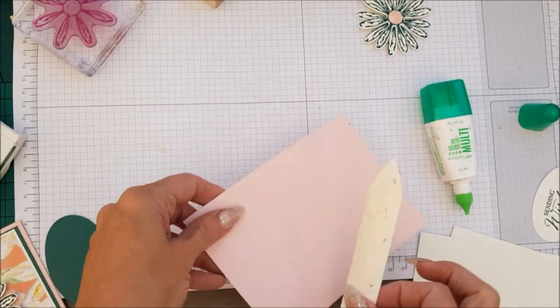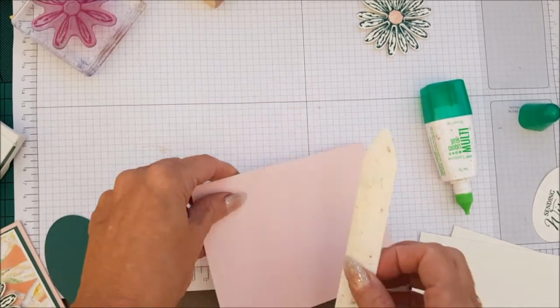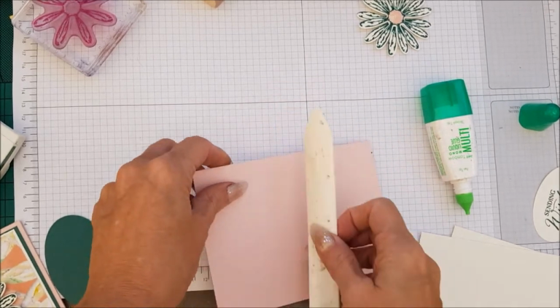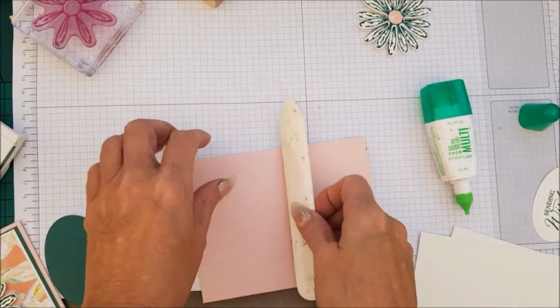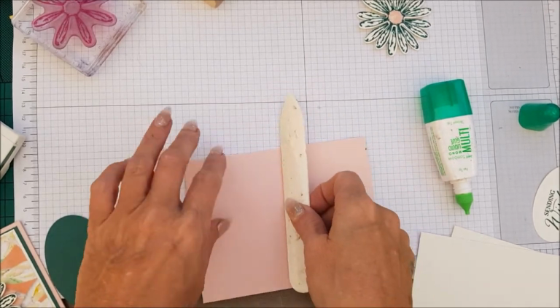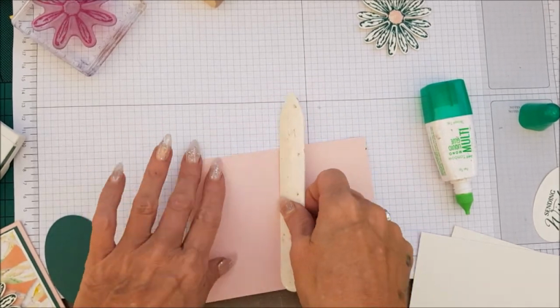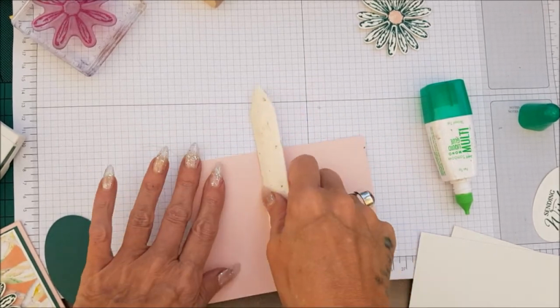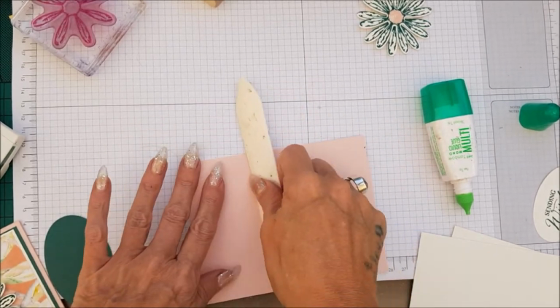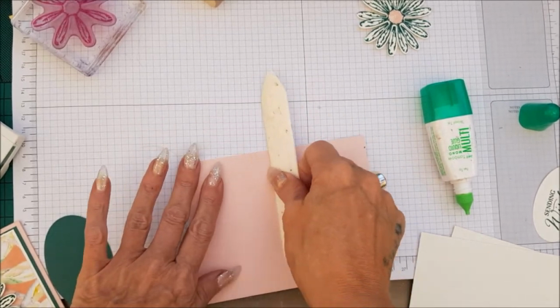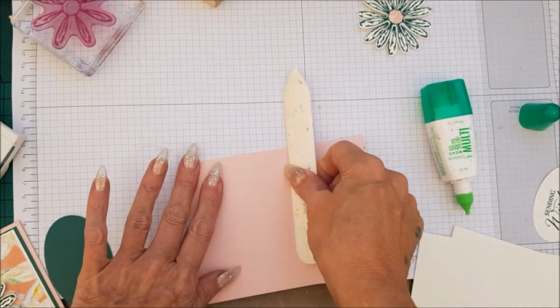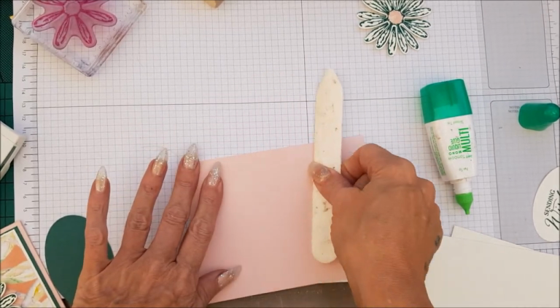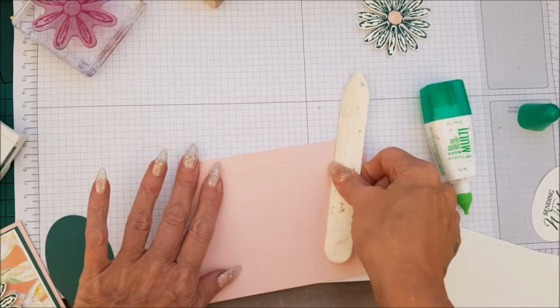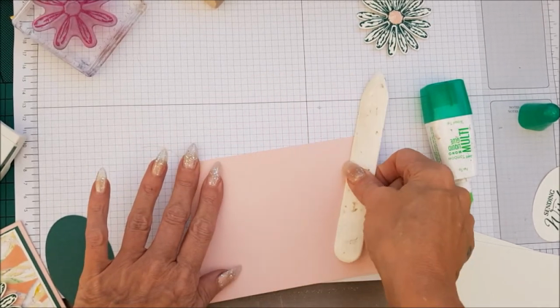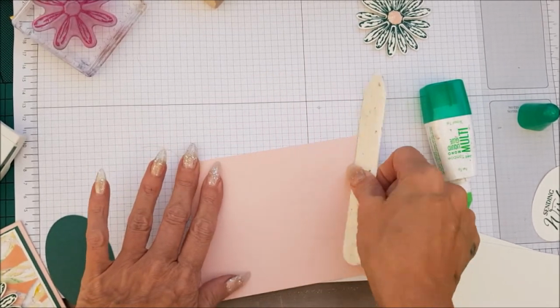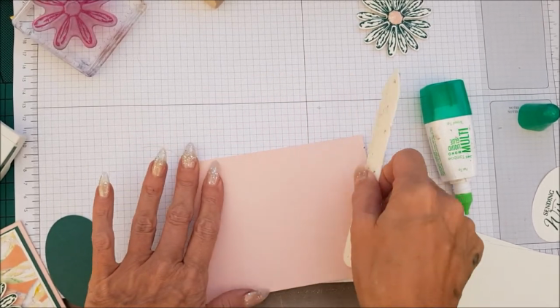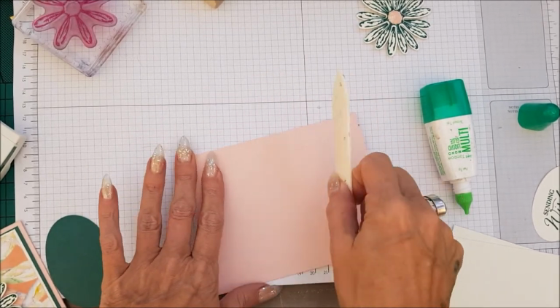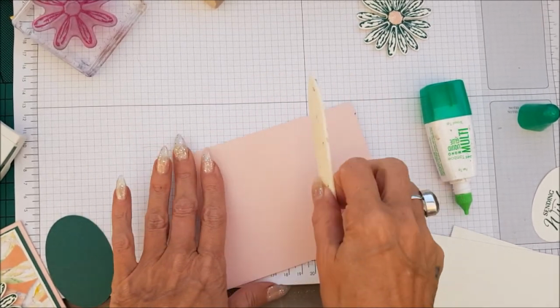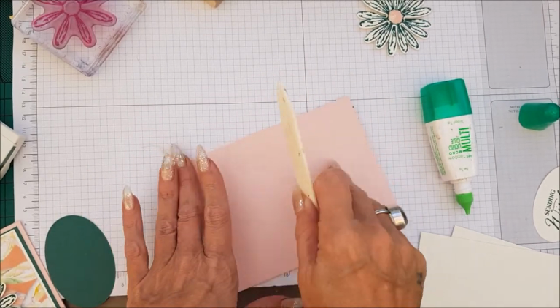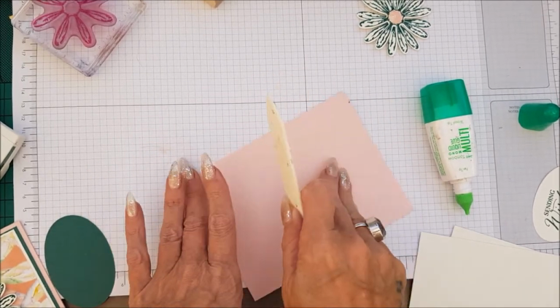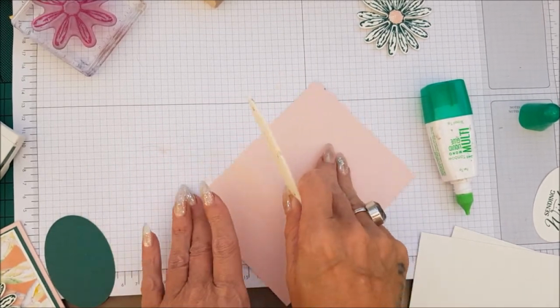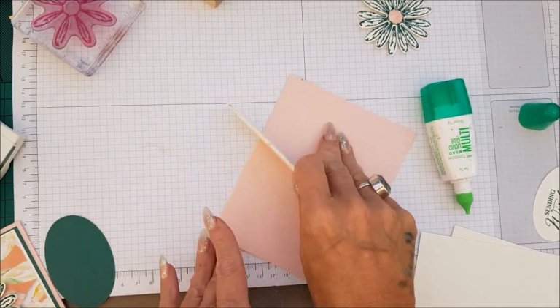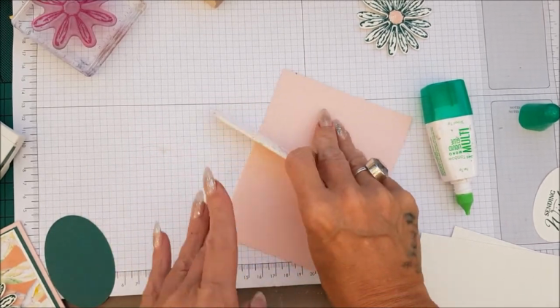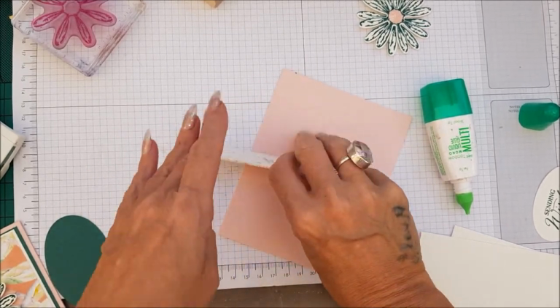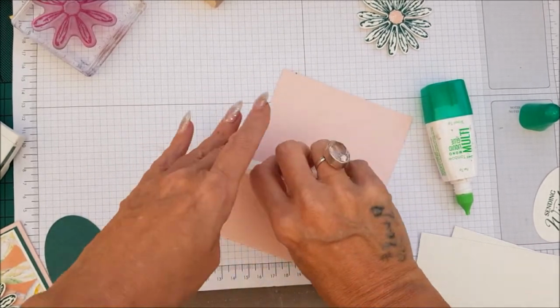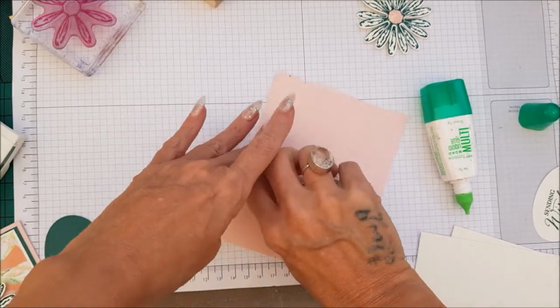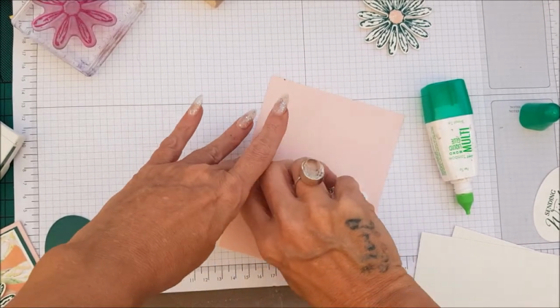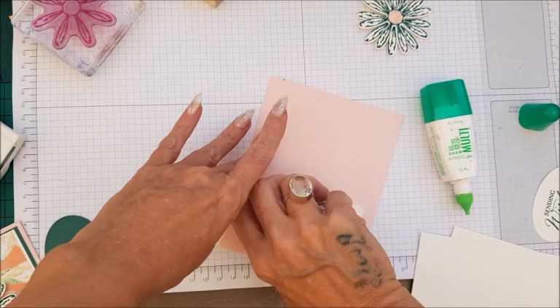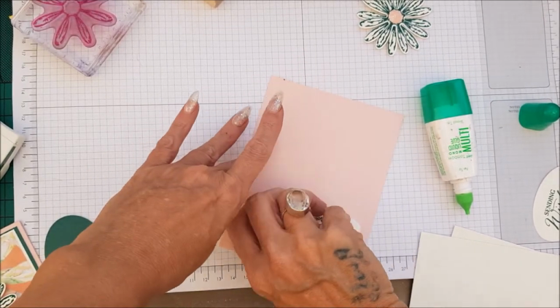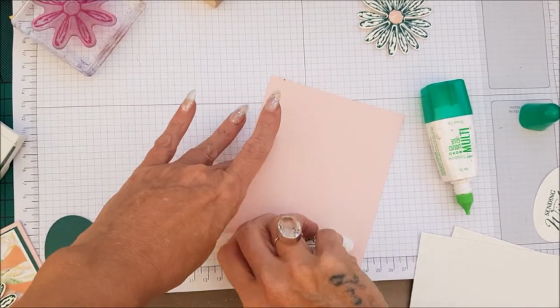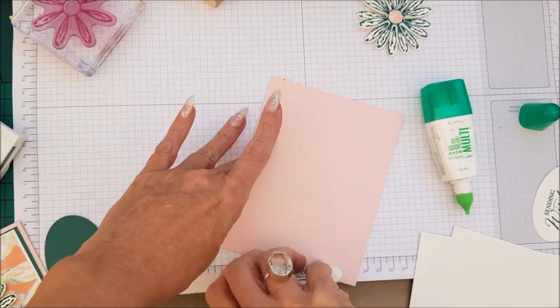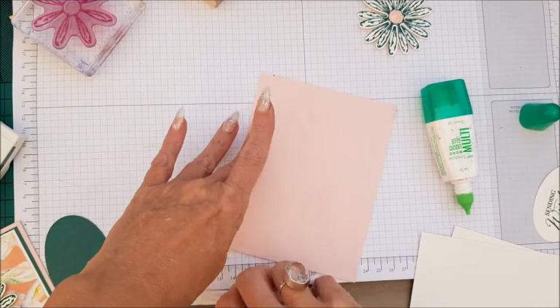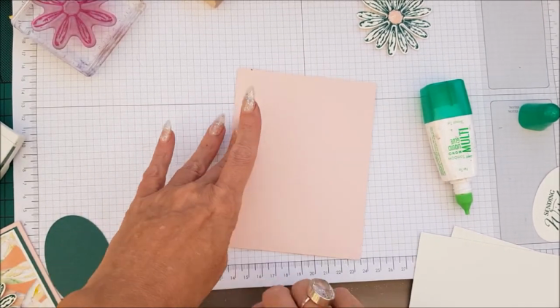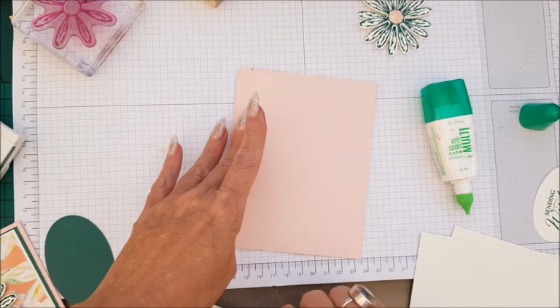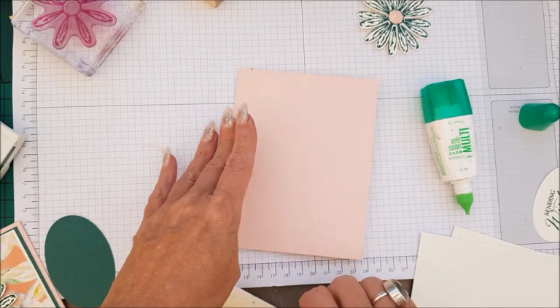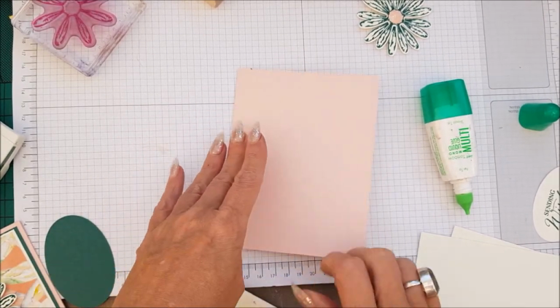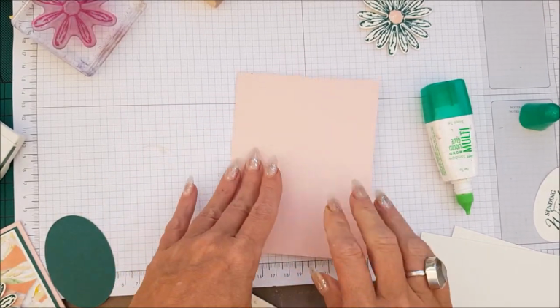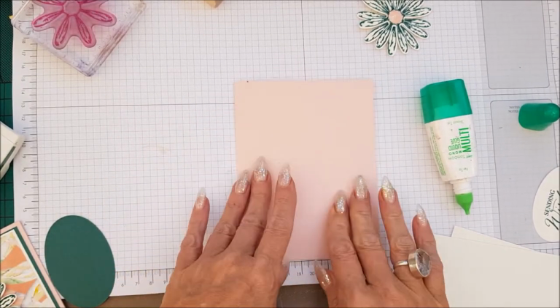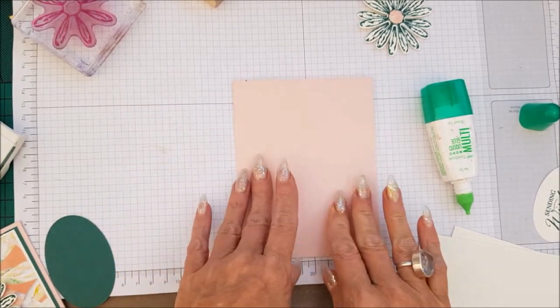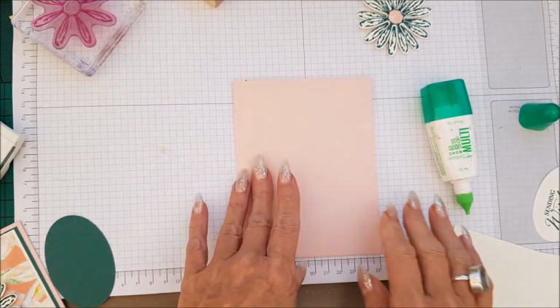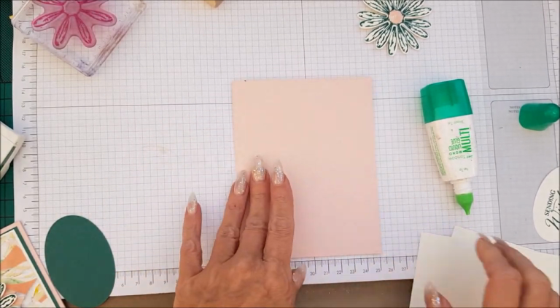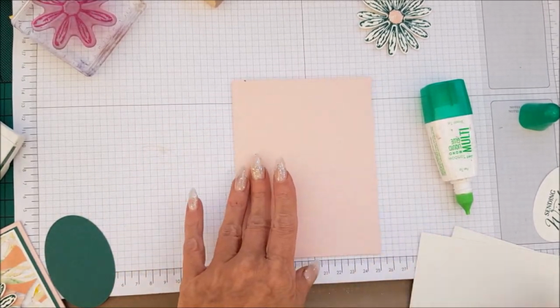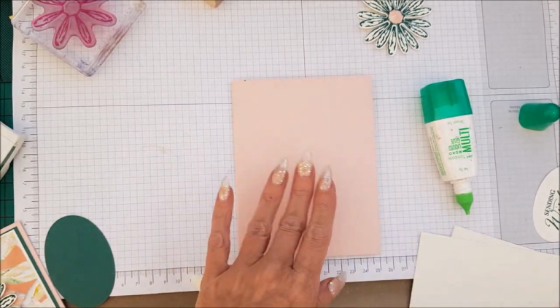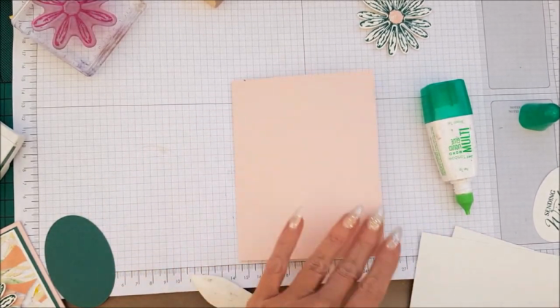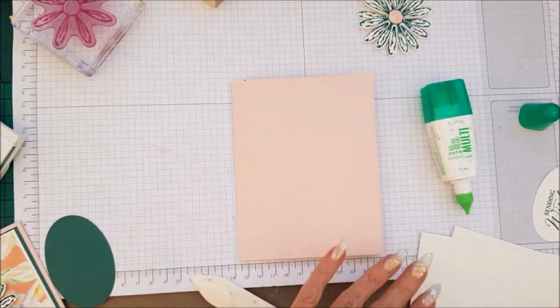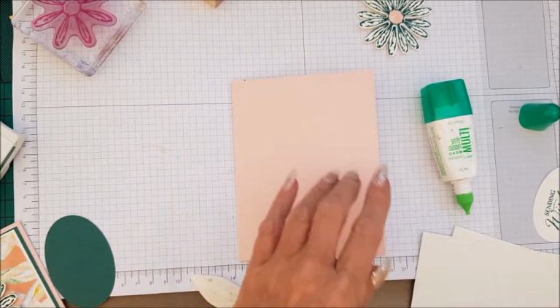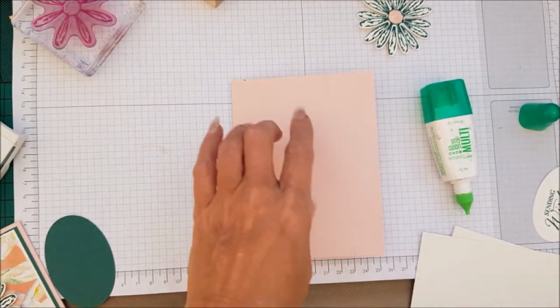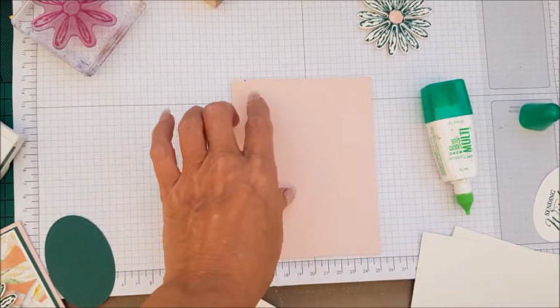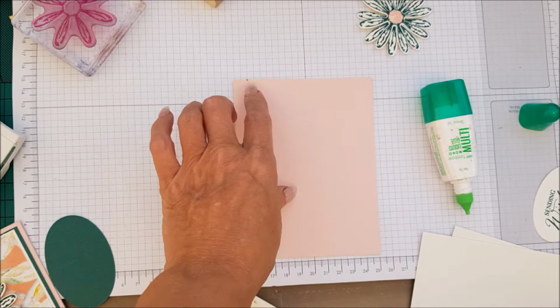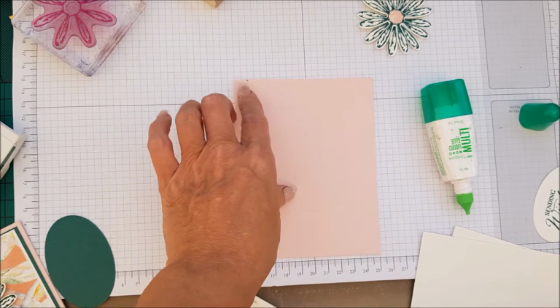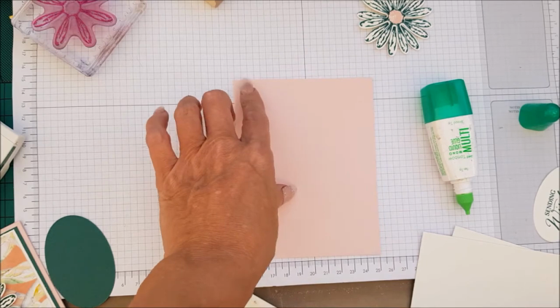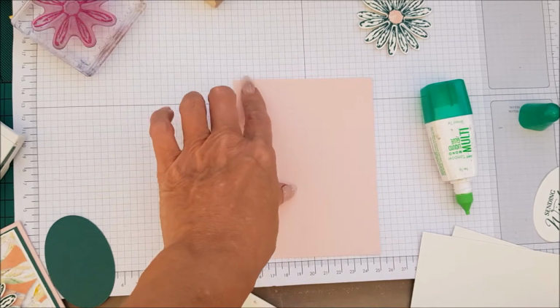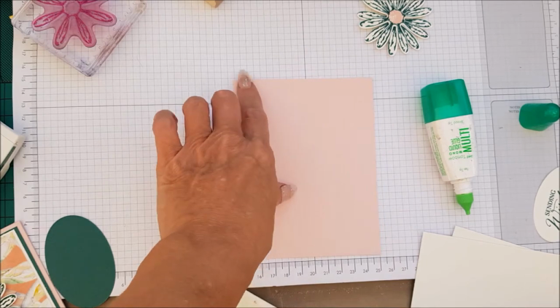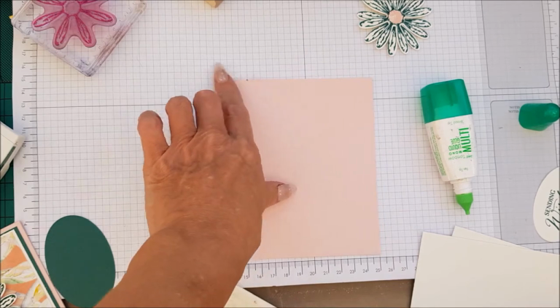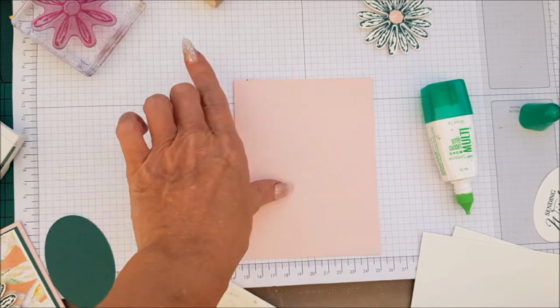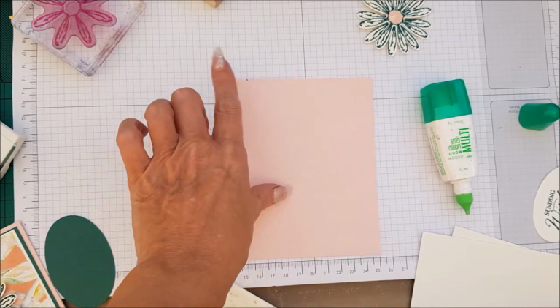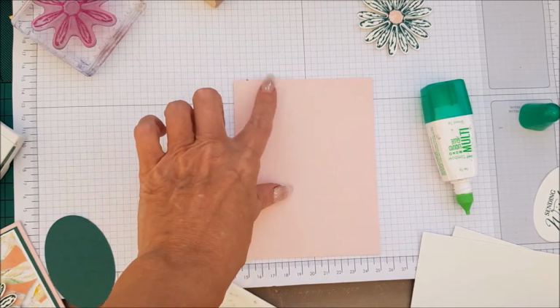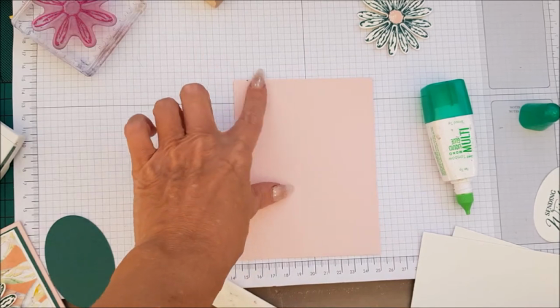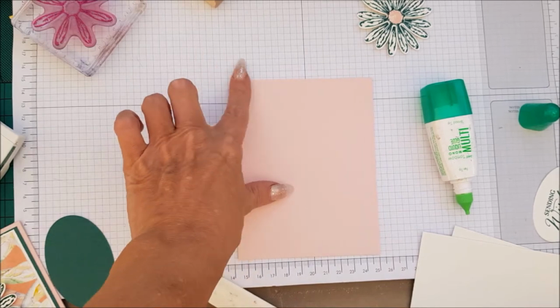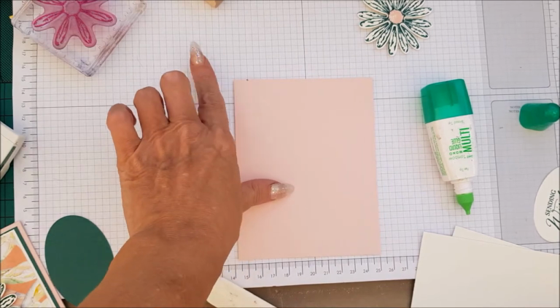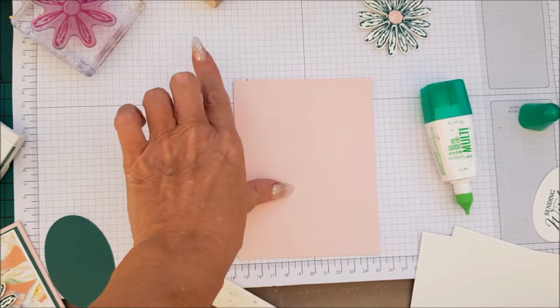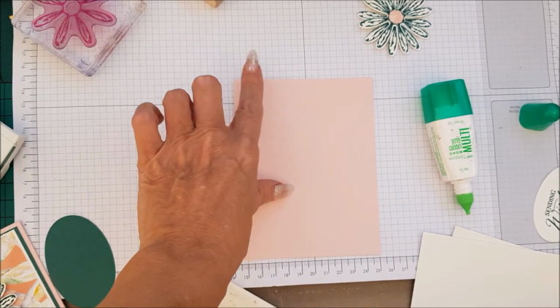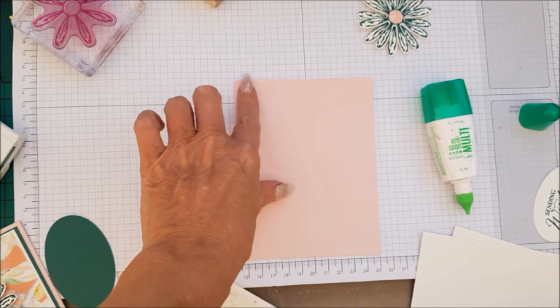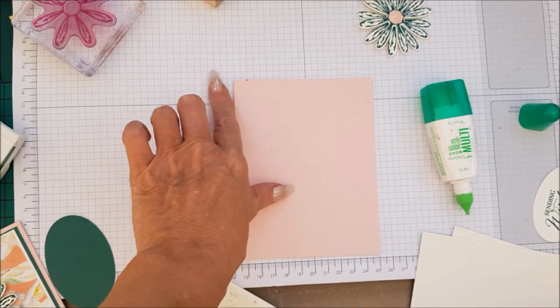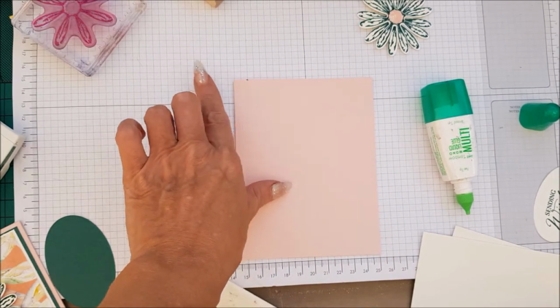My phone is playing up so we're burnishing that. I'm going to ignore that little mark on my card.